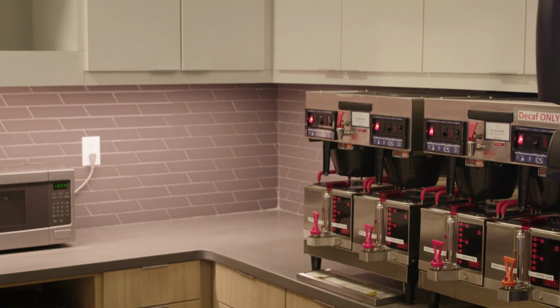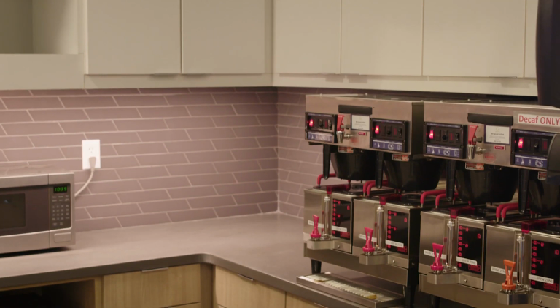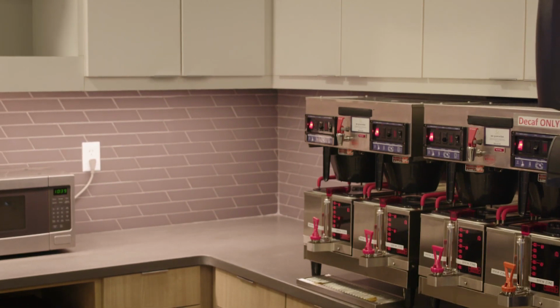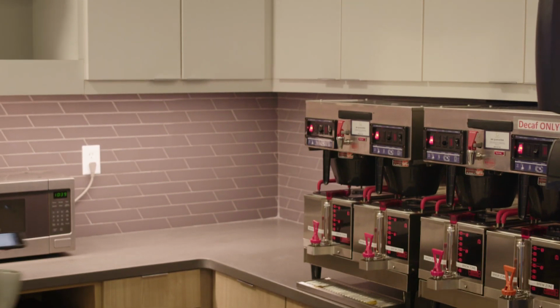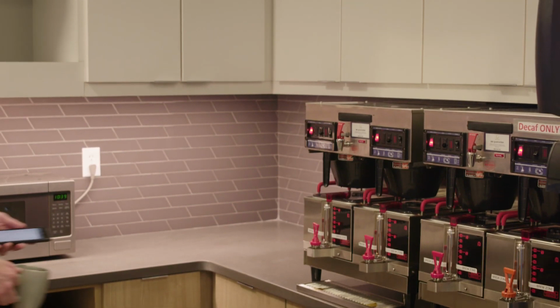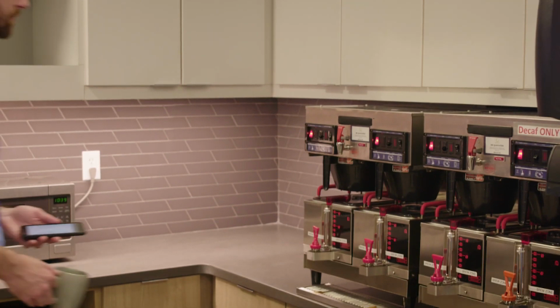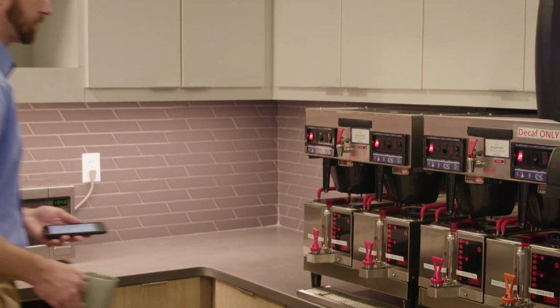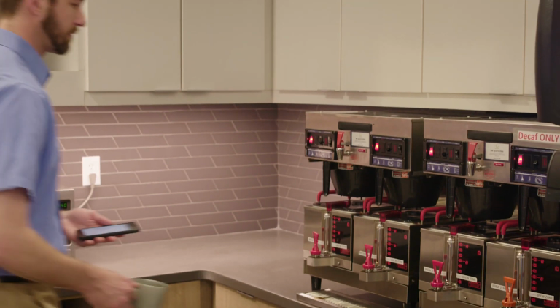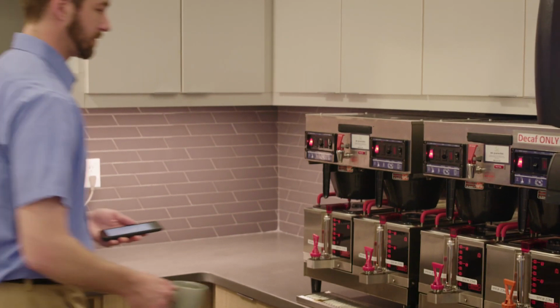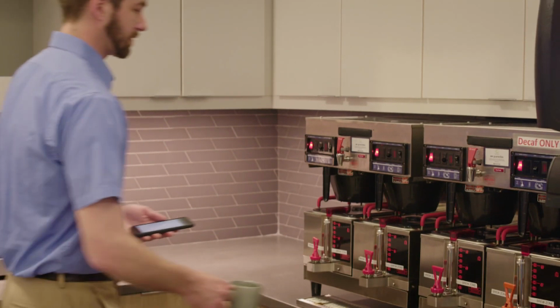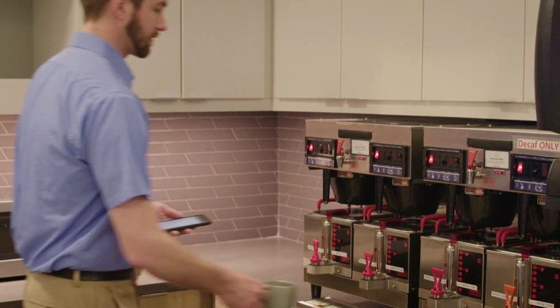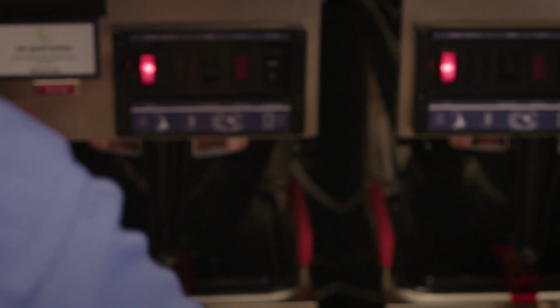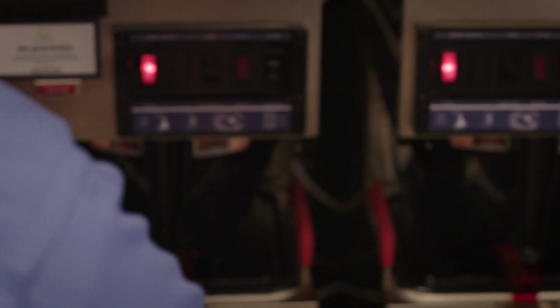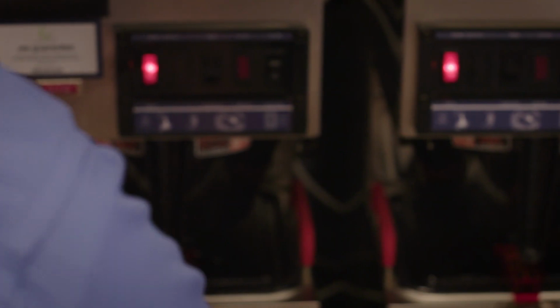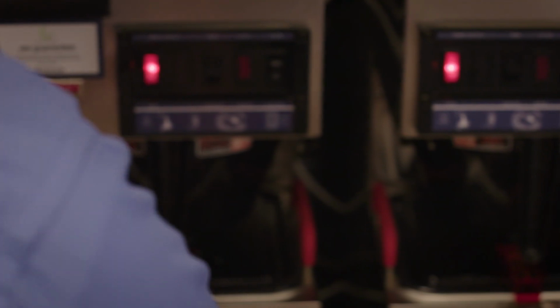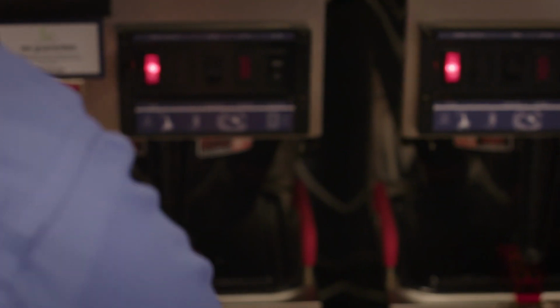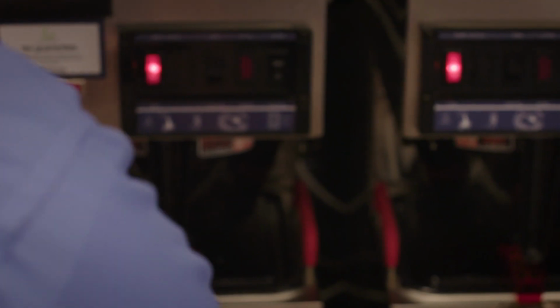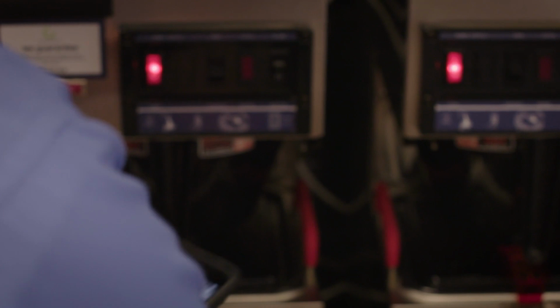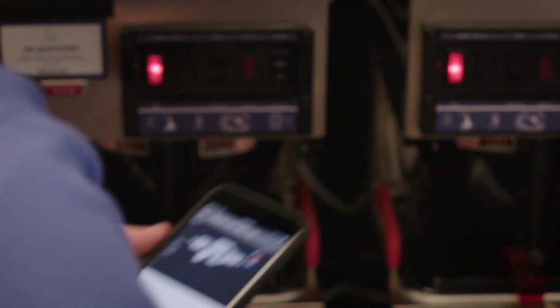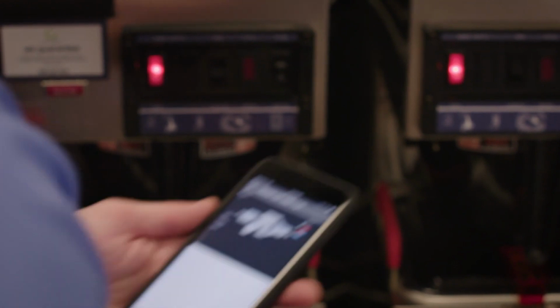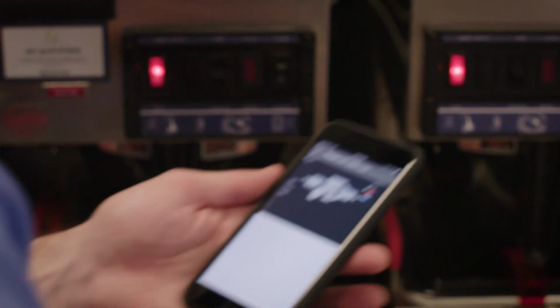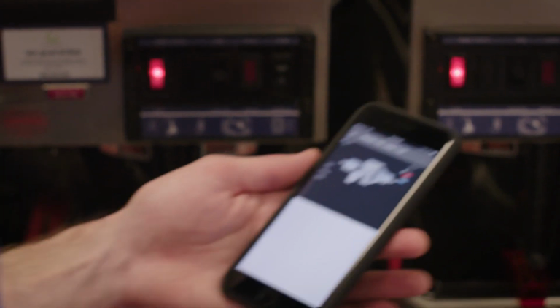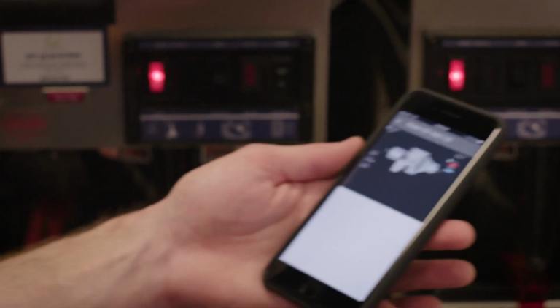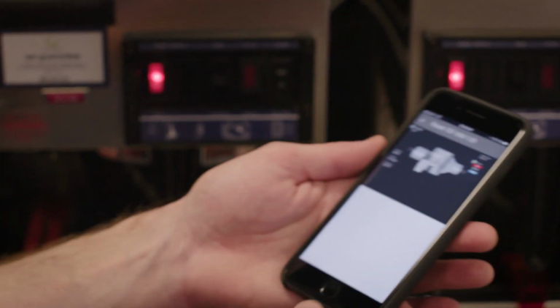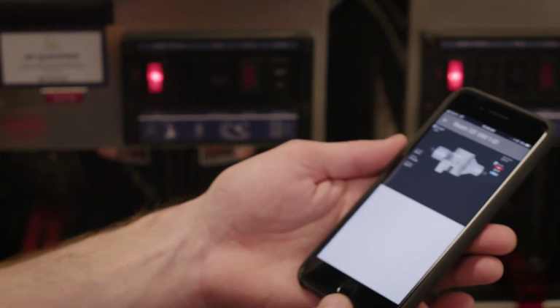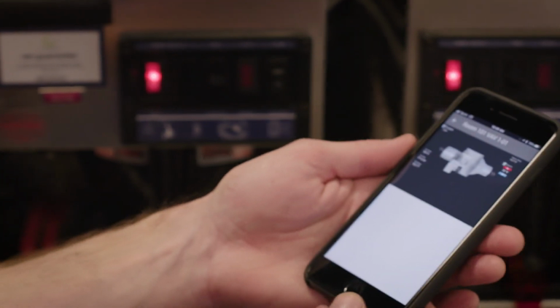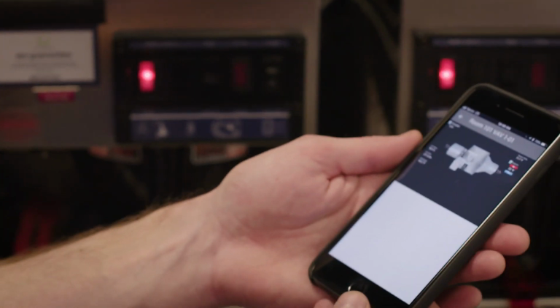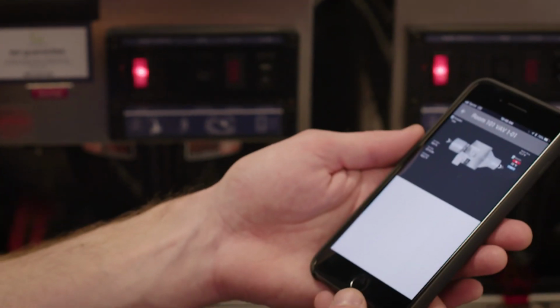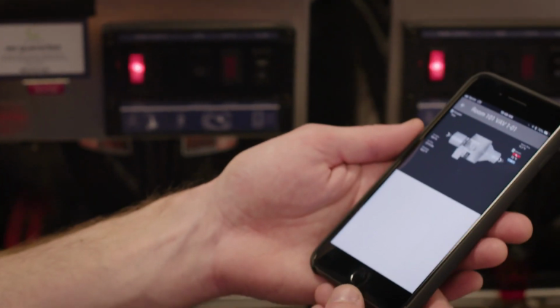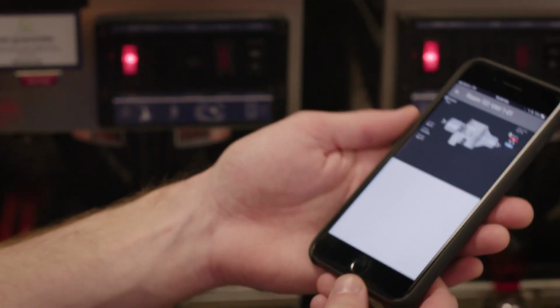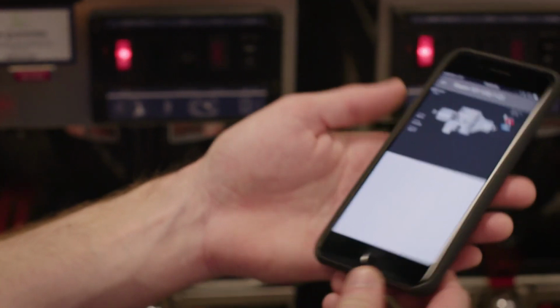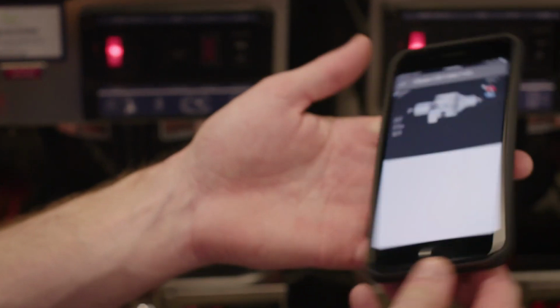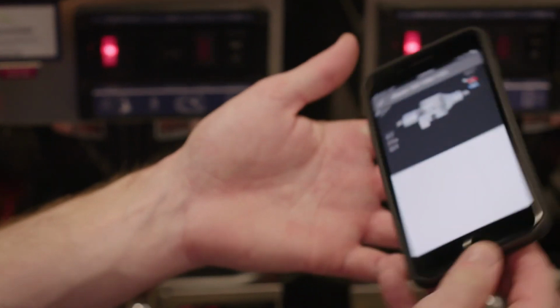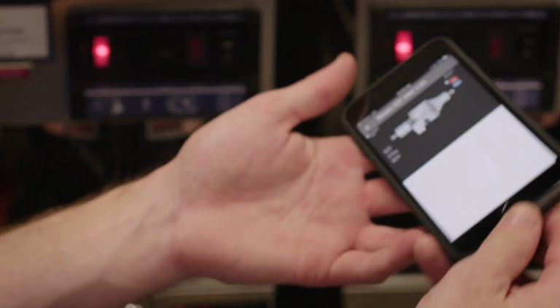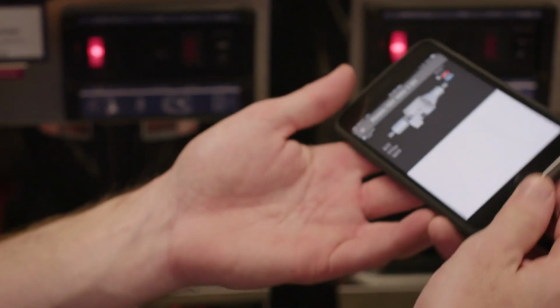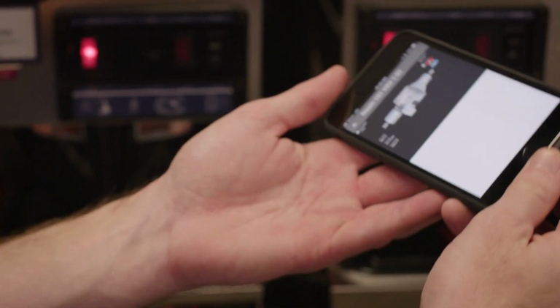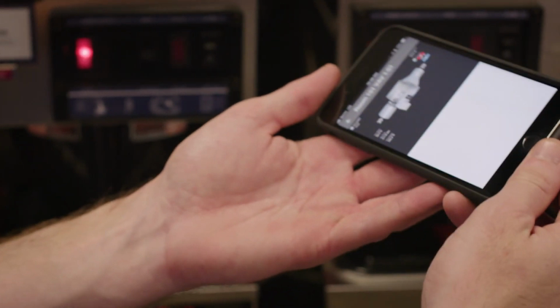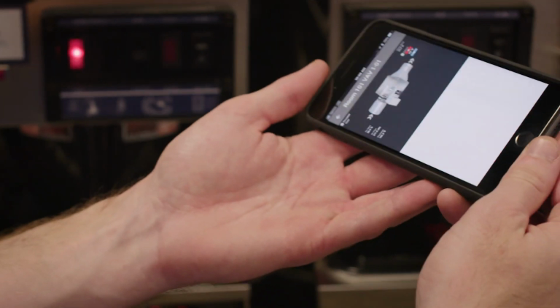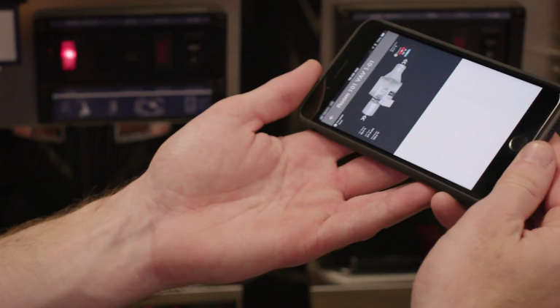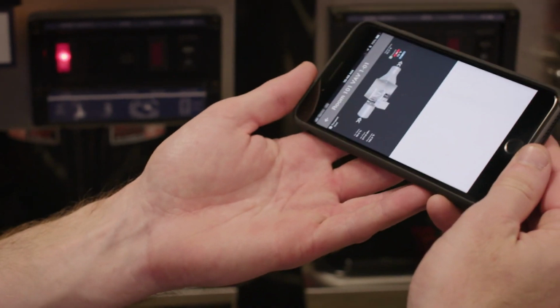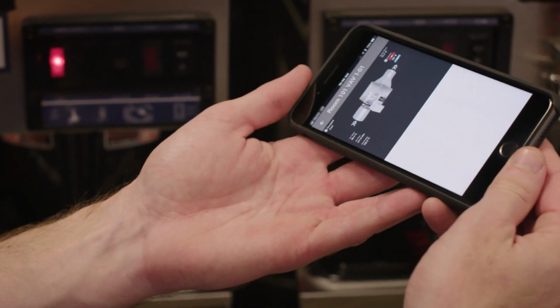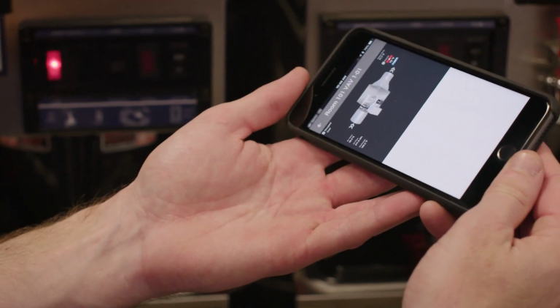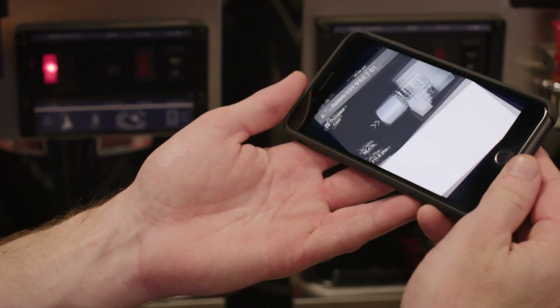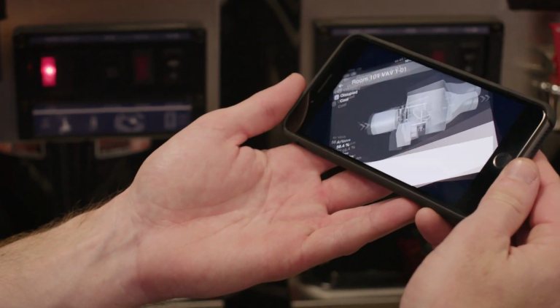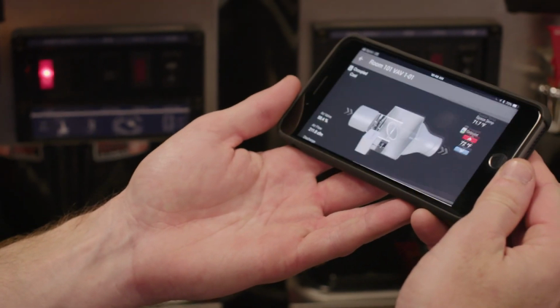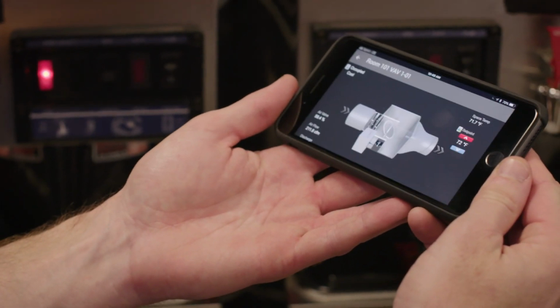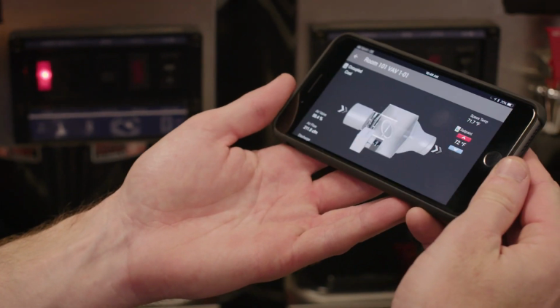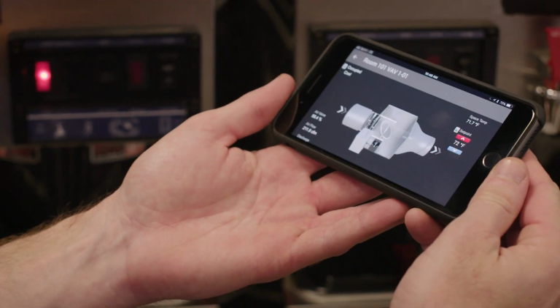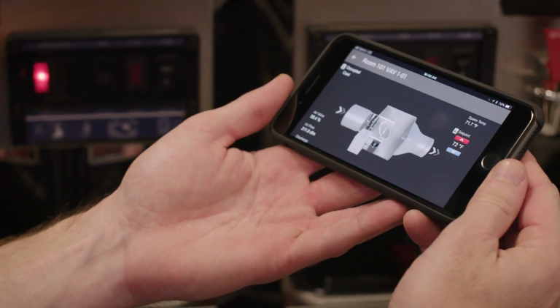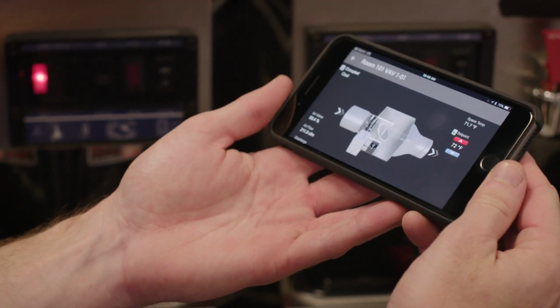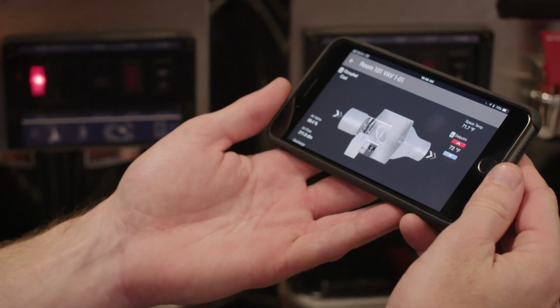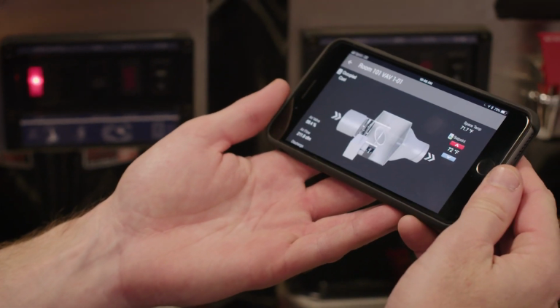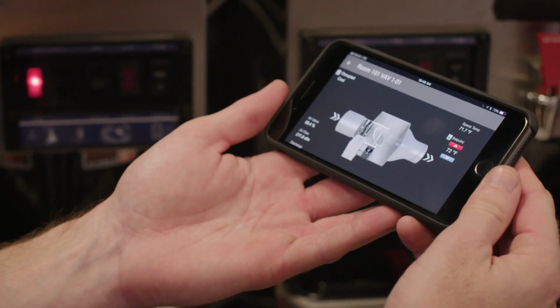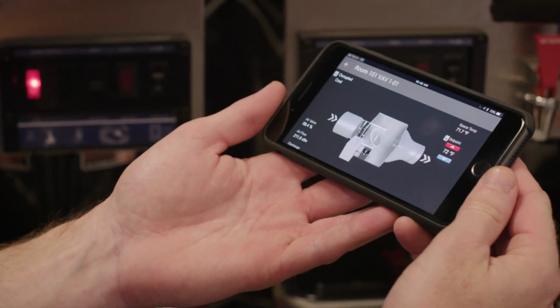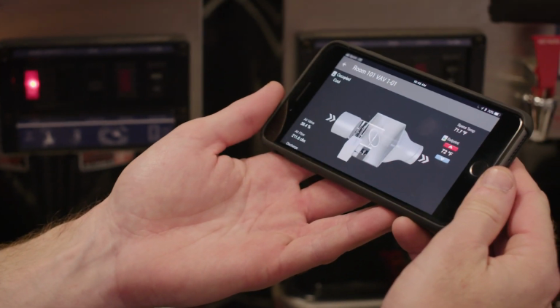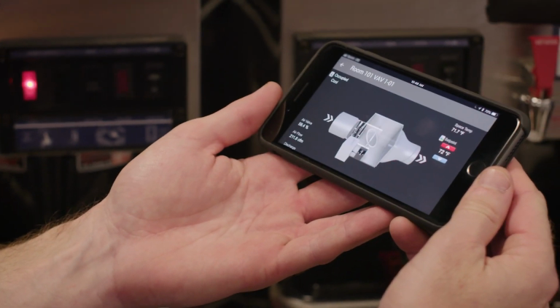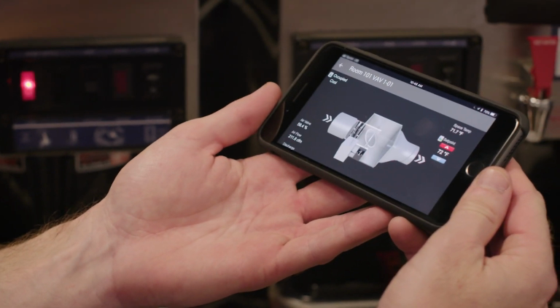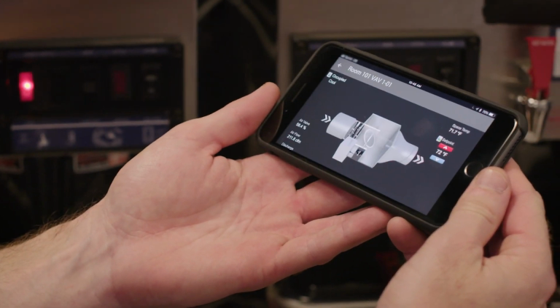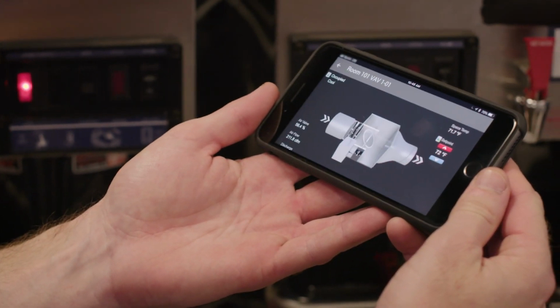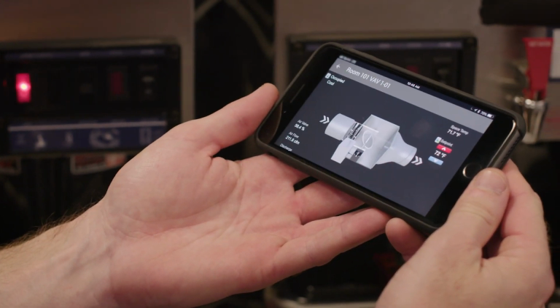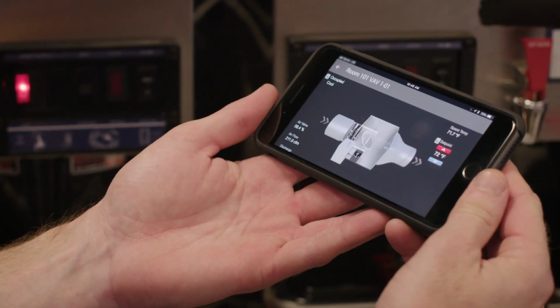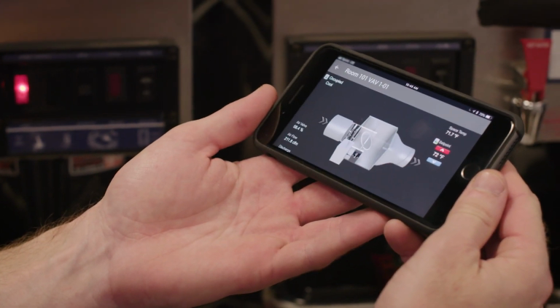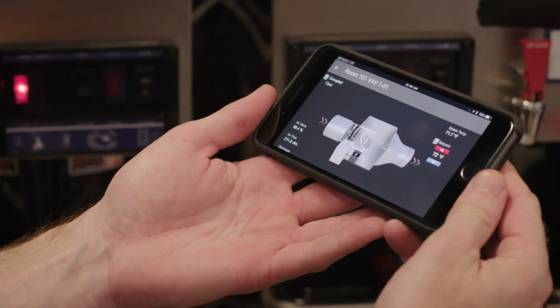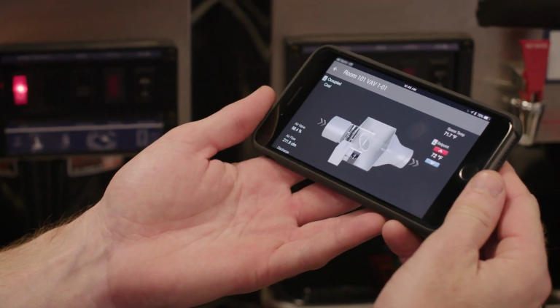Servicing is easier too. With remote access, you can diagnose and fix some issues without ever sending a truck.